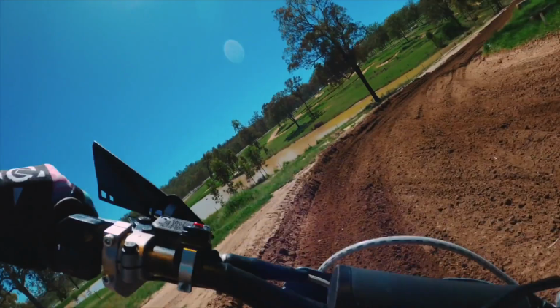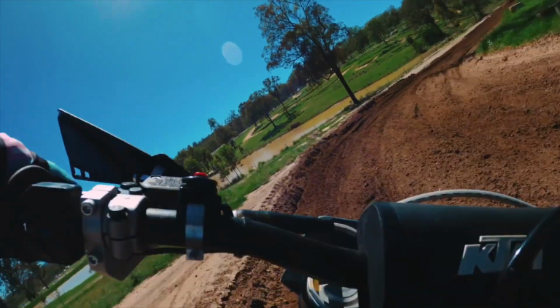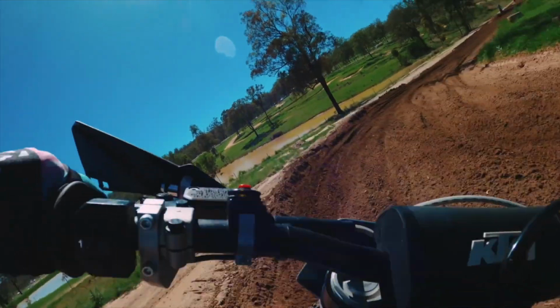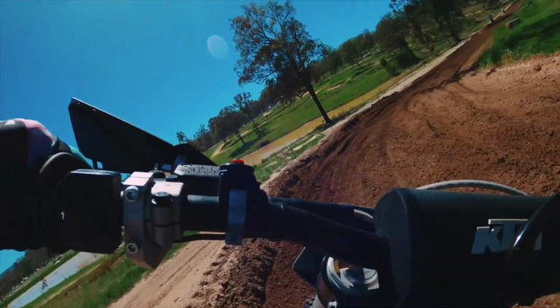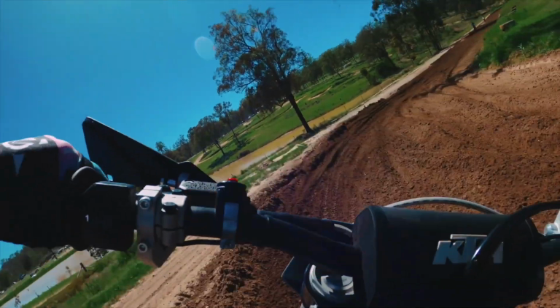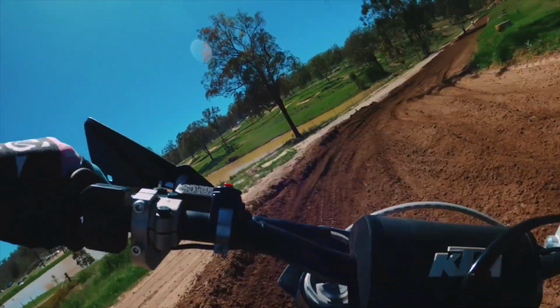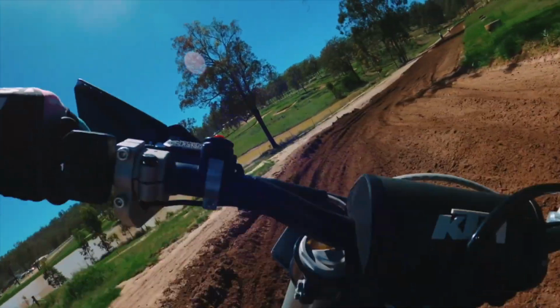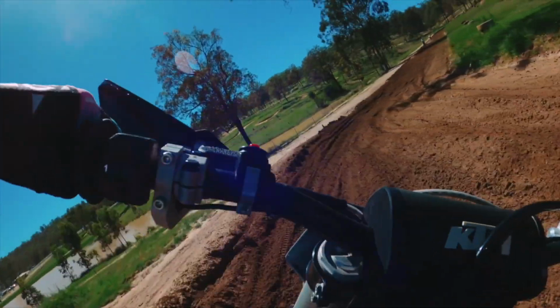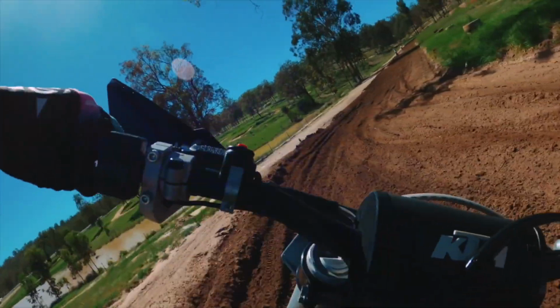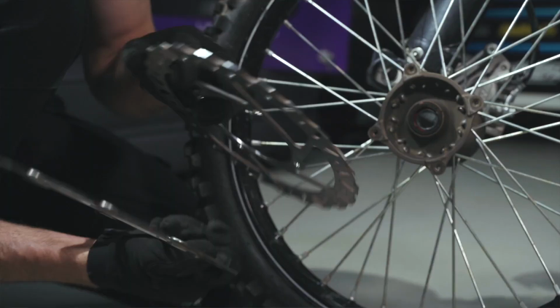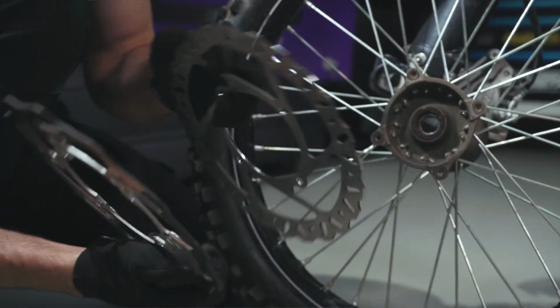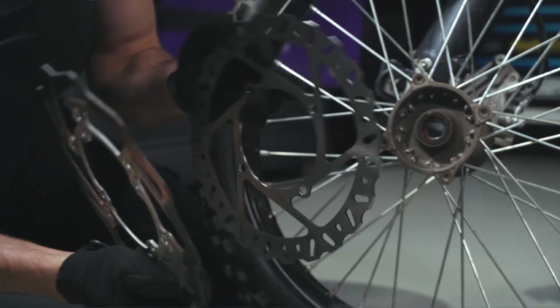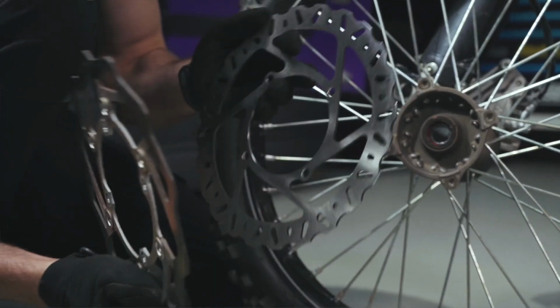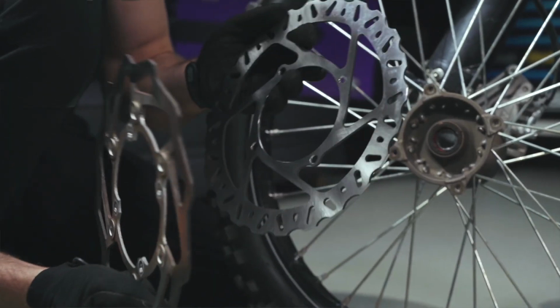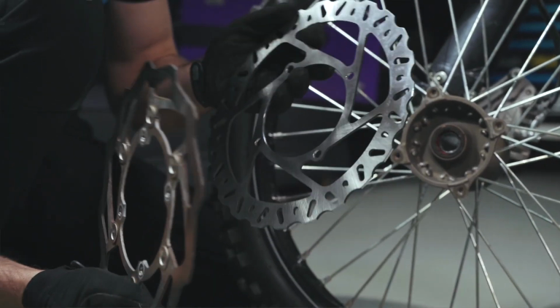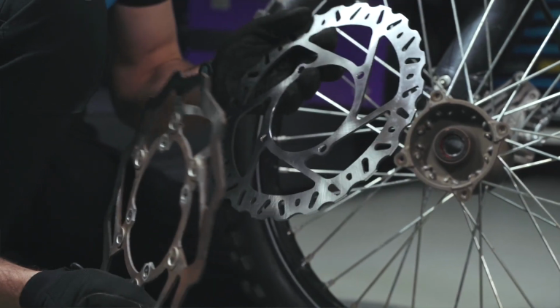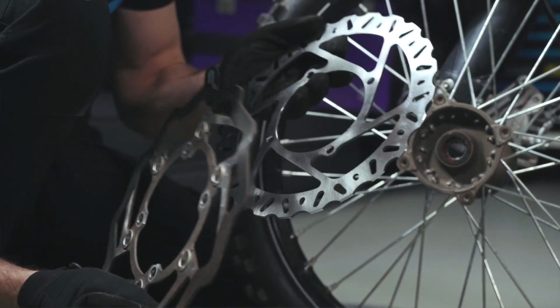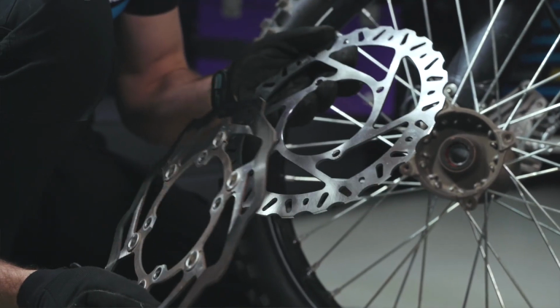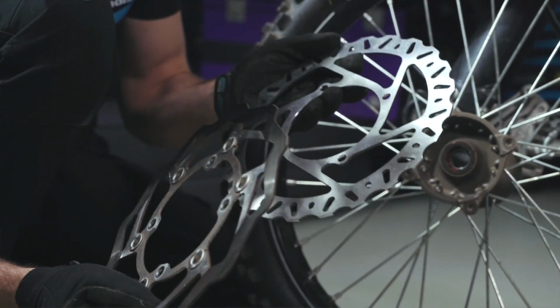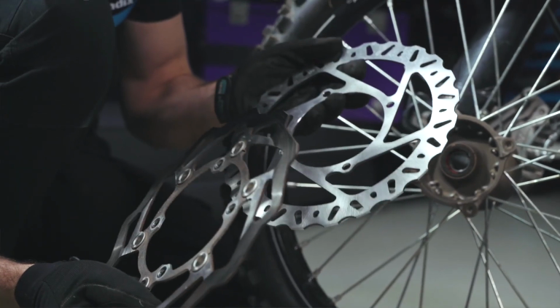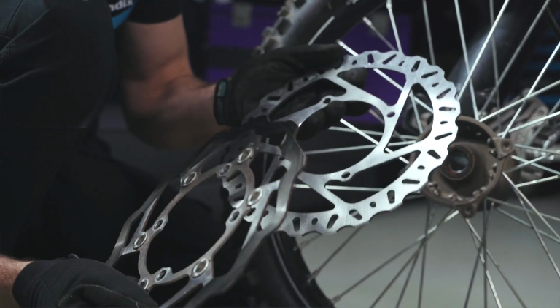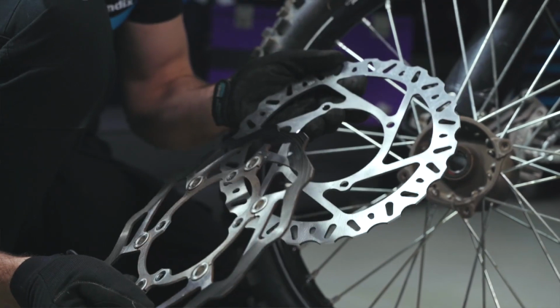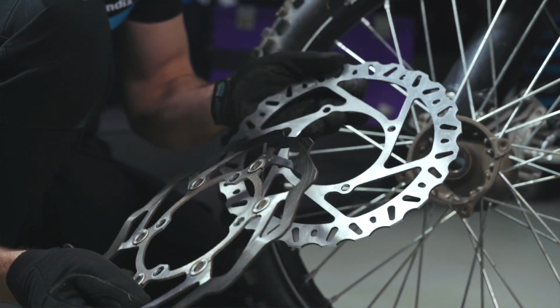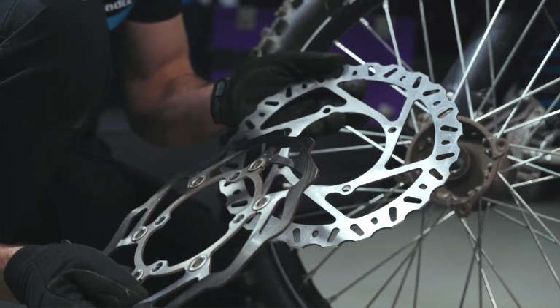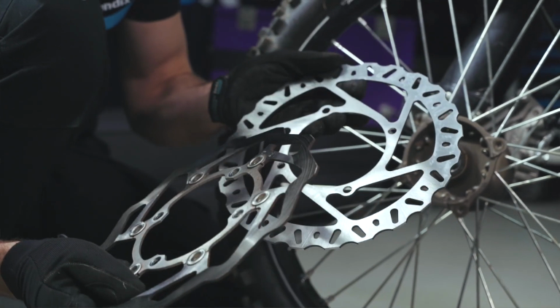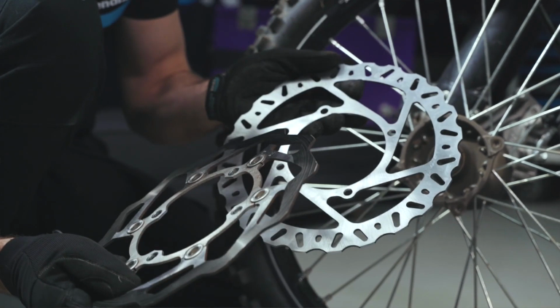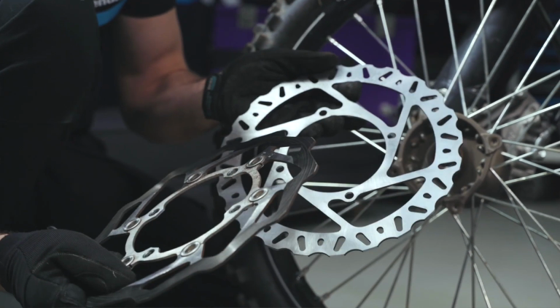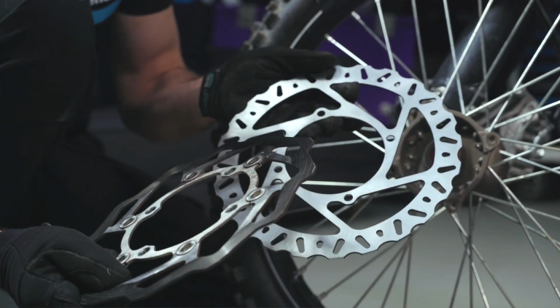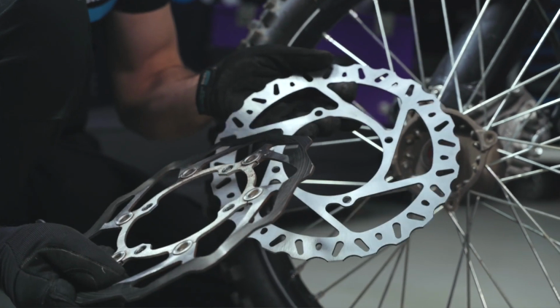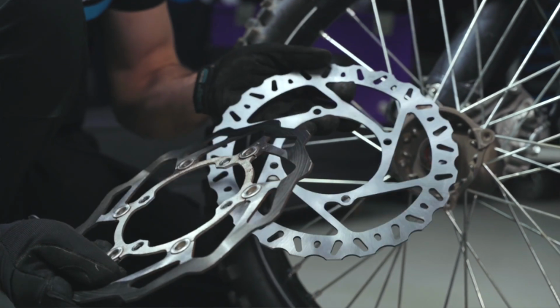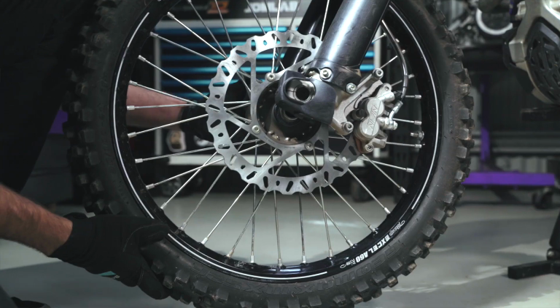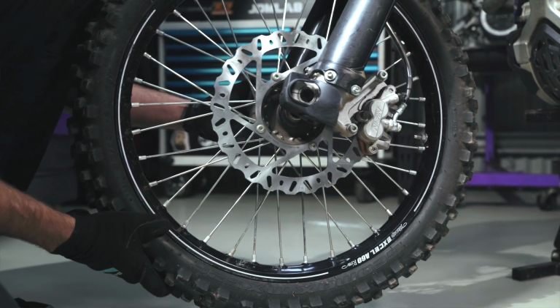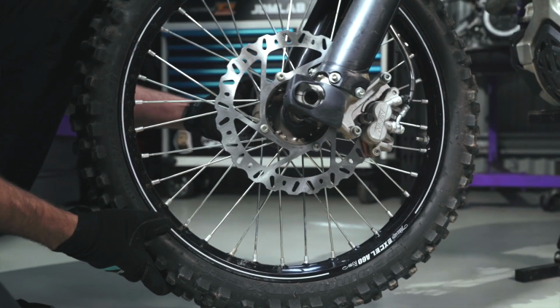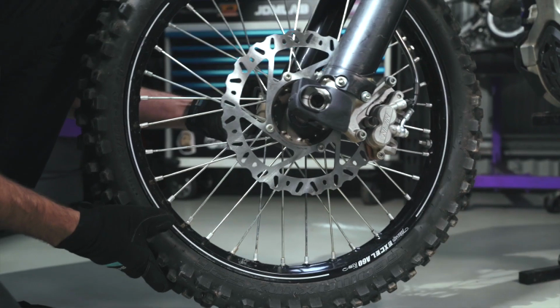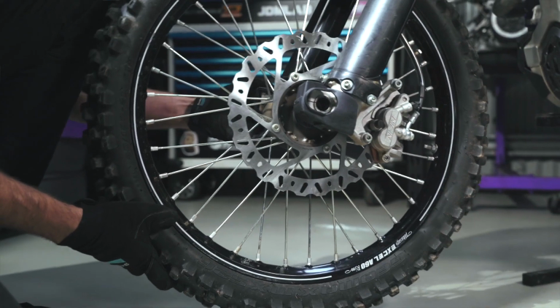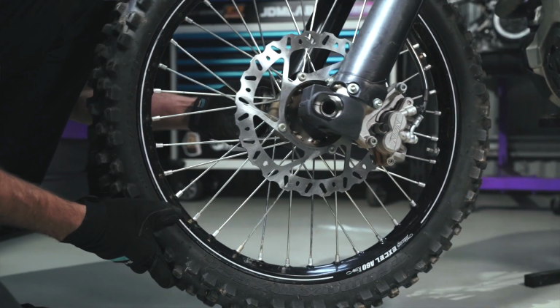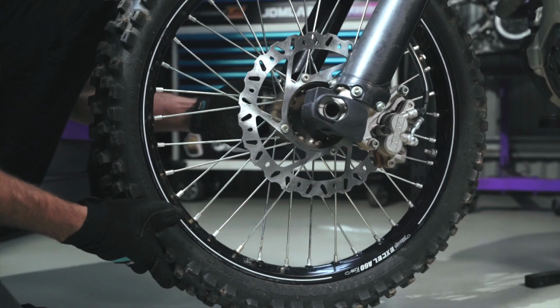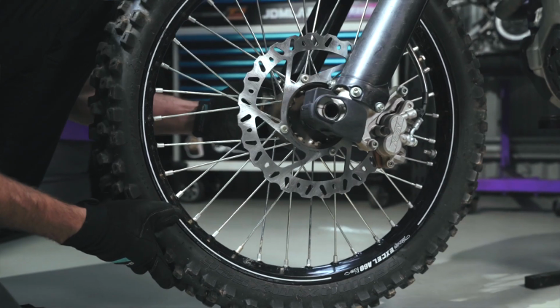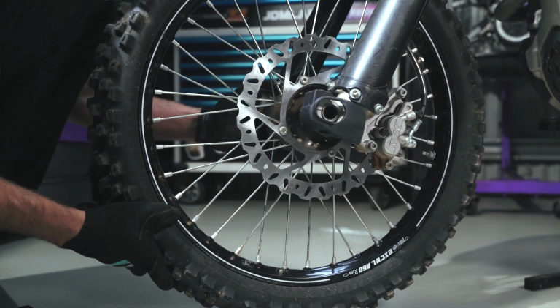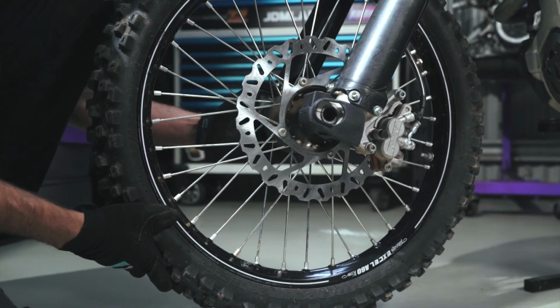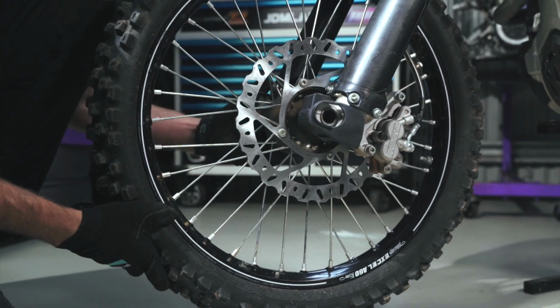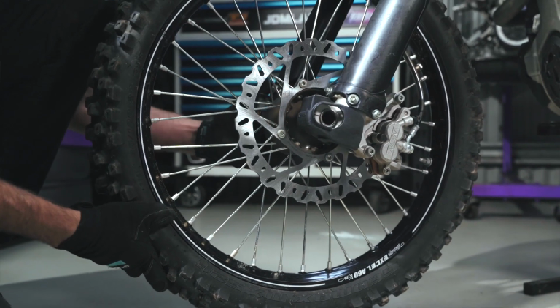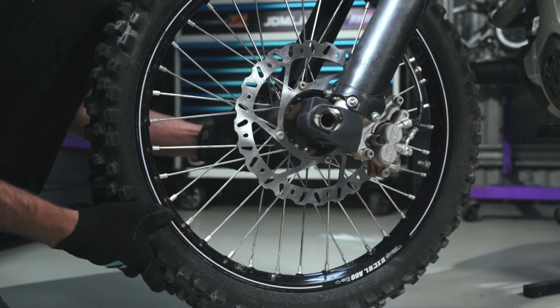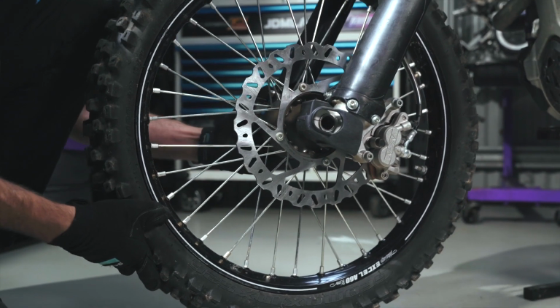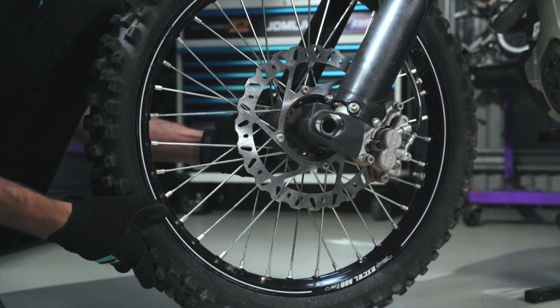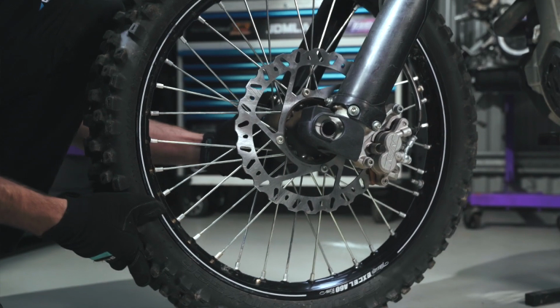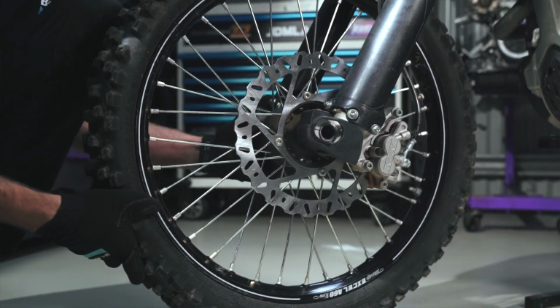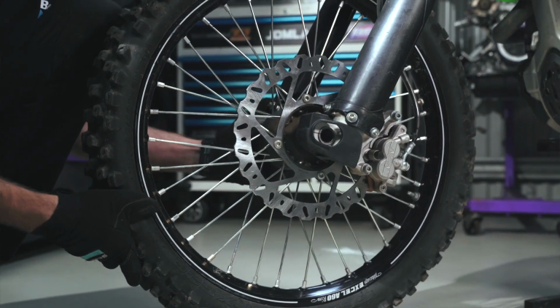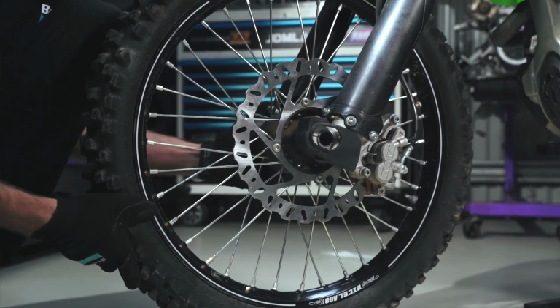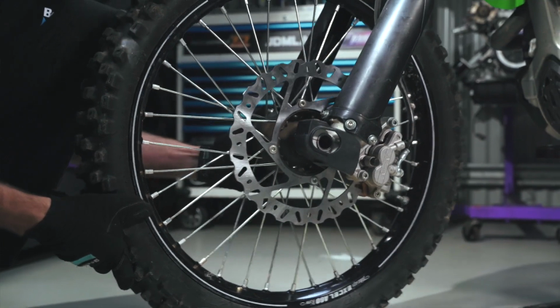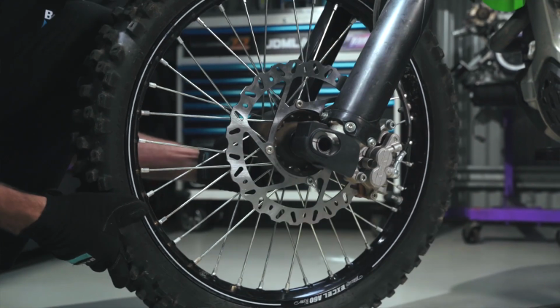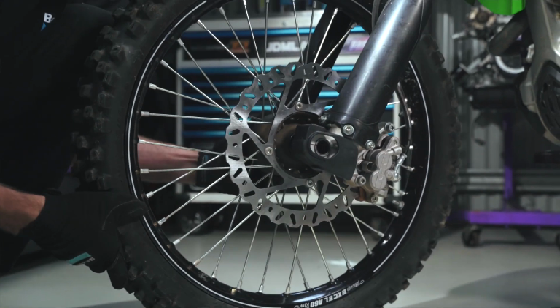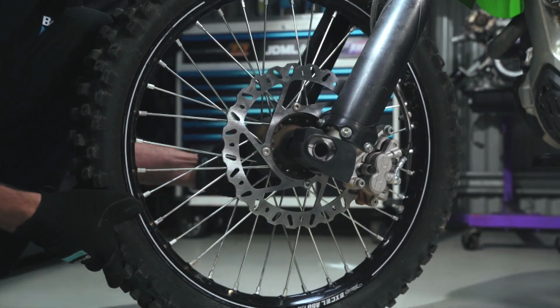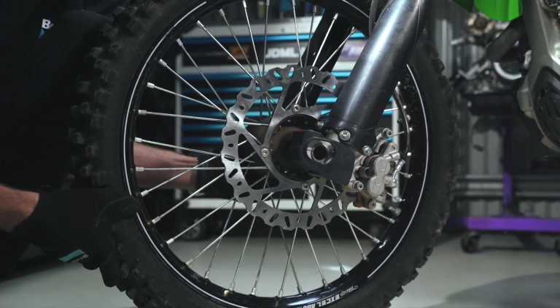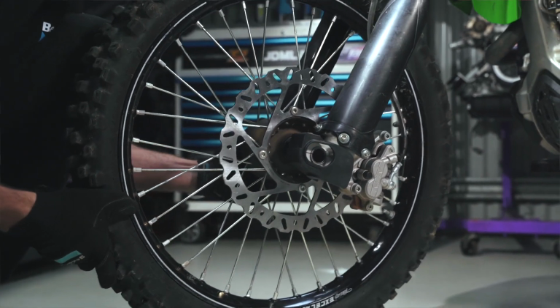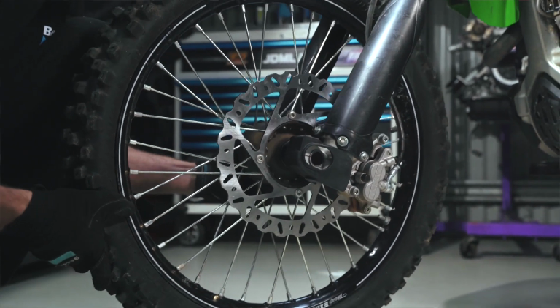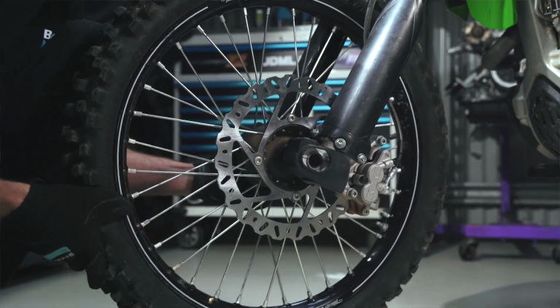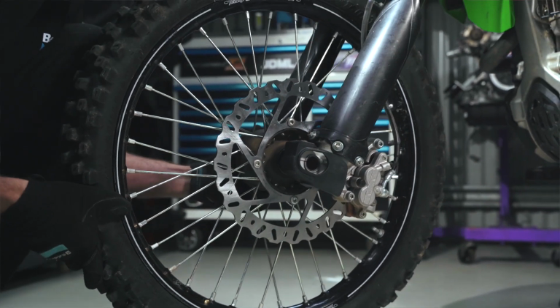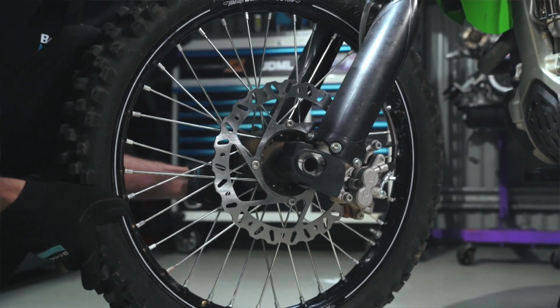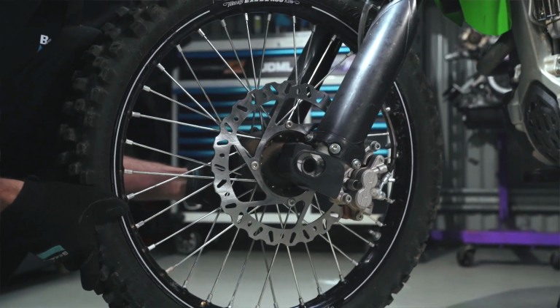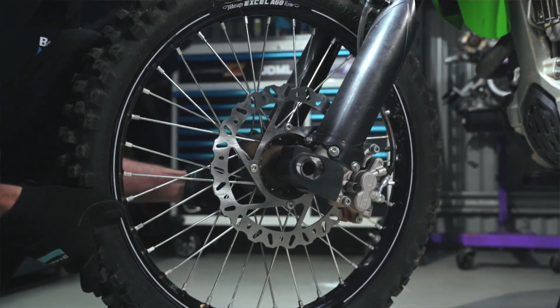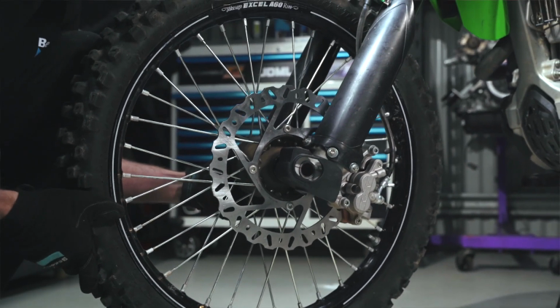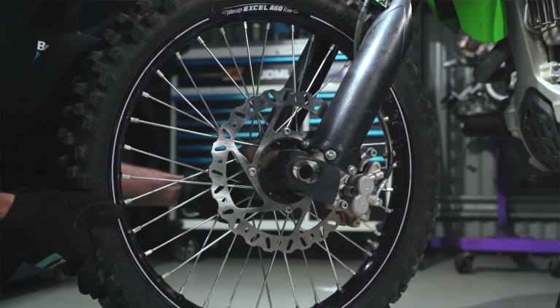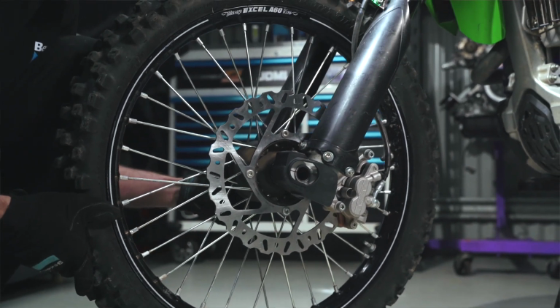If a warped rotor is the culprit, more often than not it'll need replacing, as most motorcycle disc rotors are too thin to be machined.